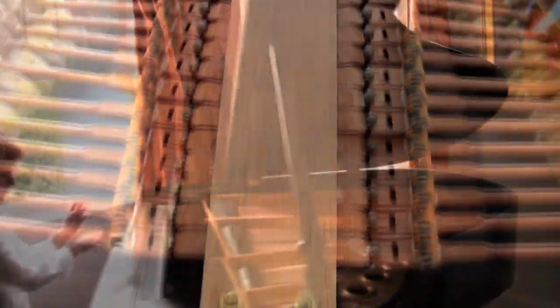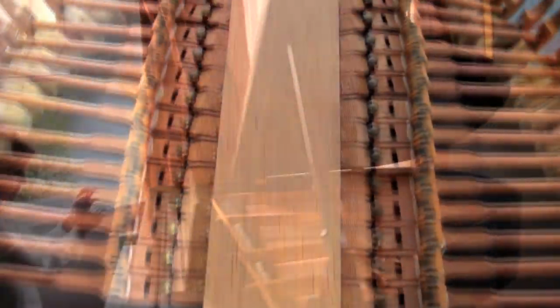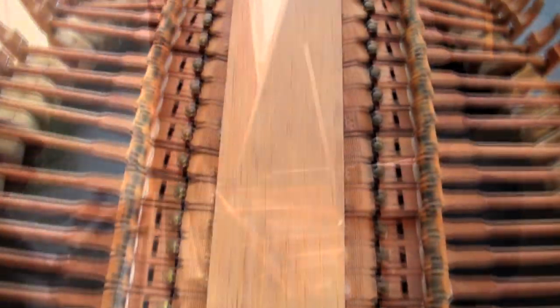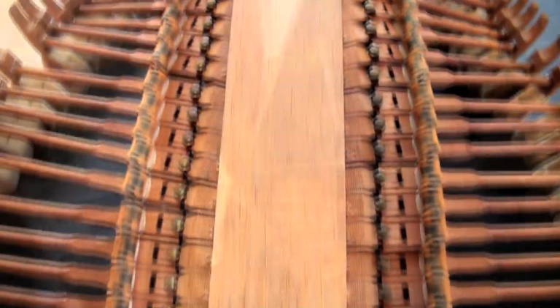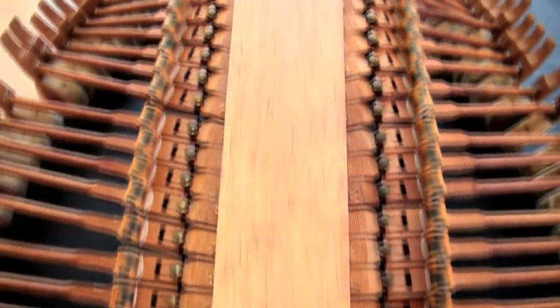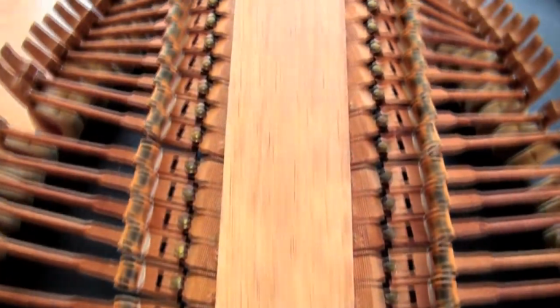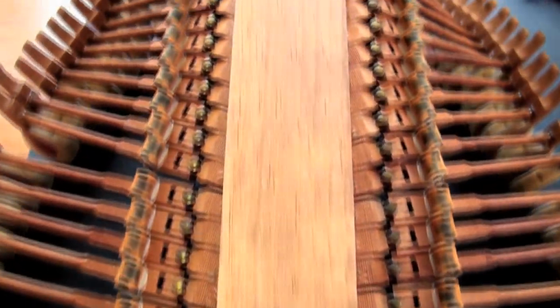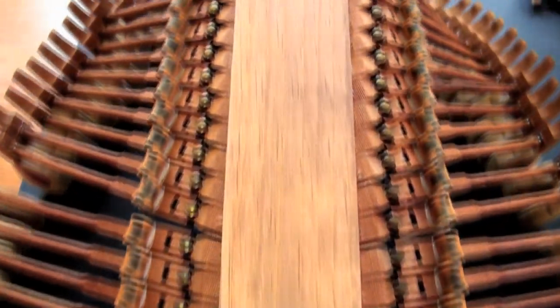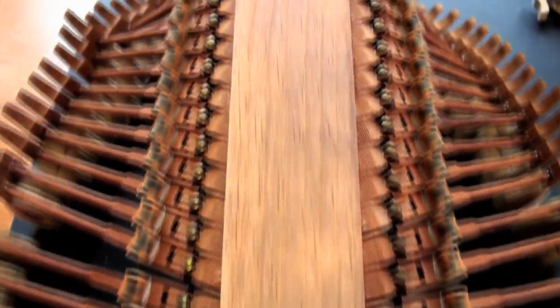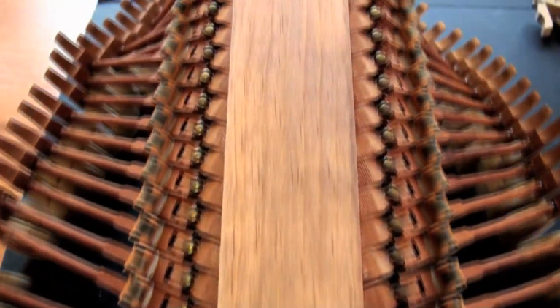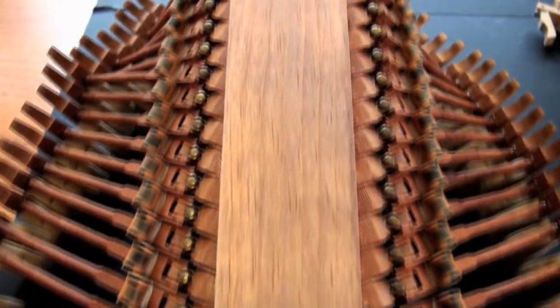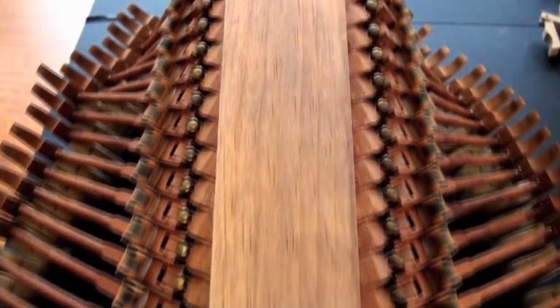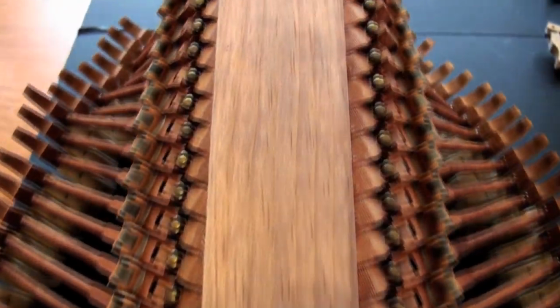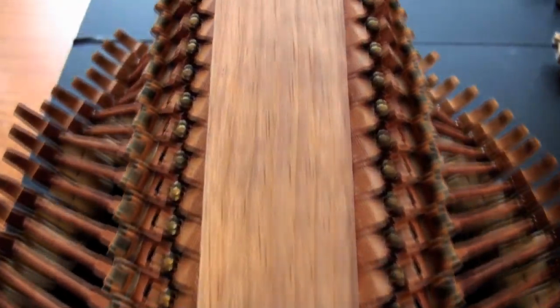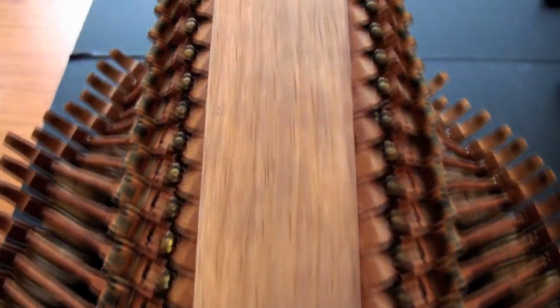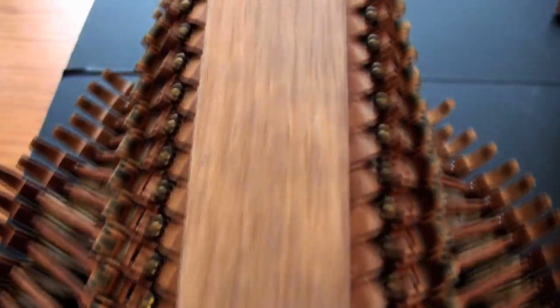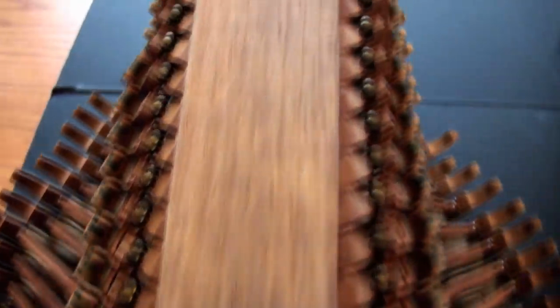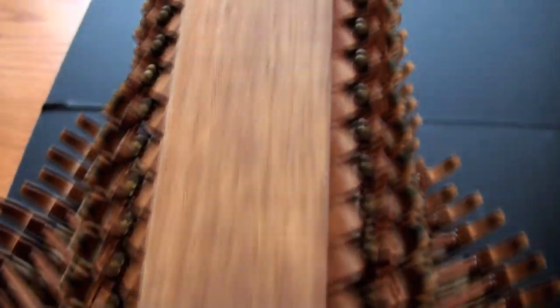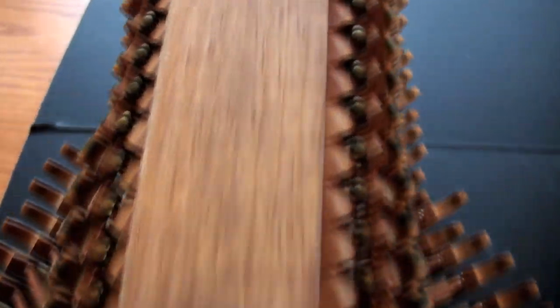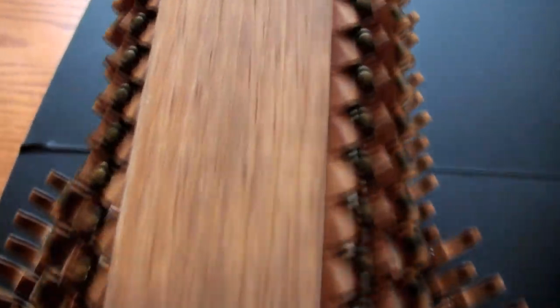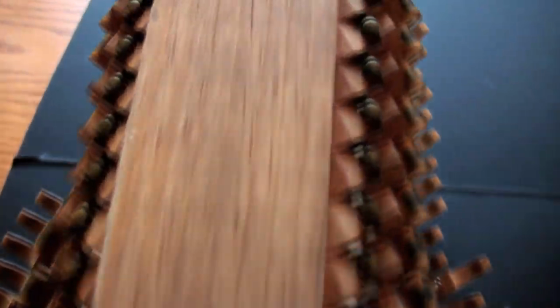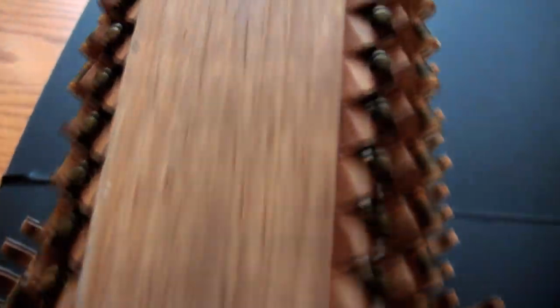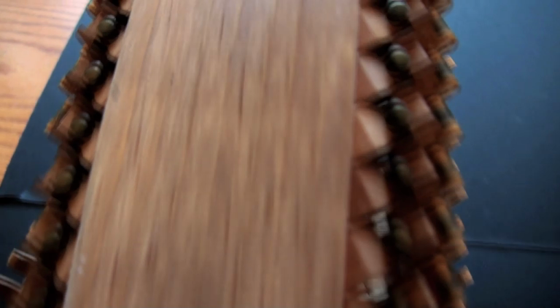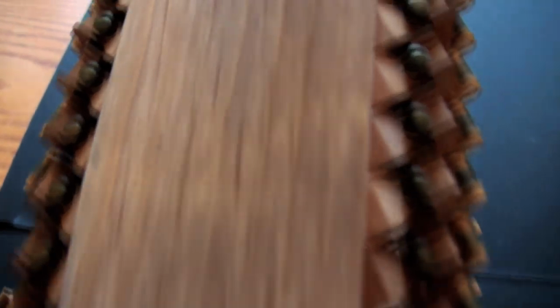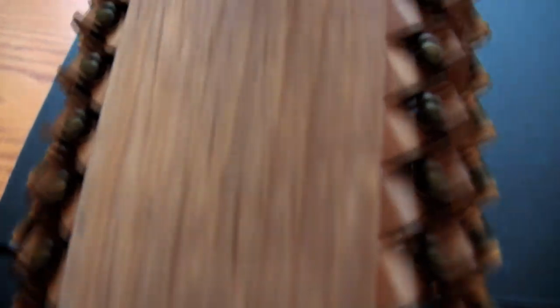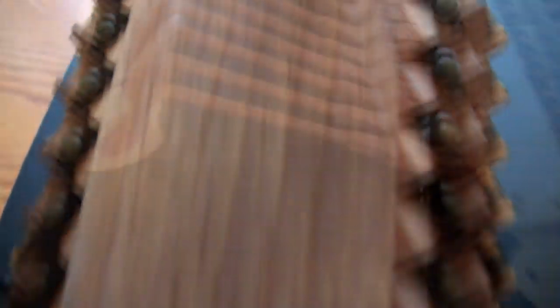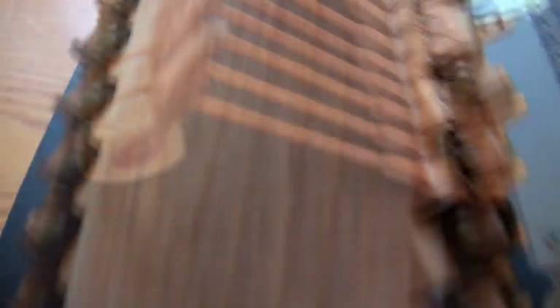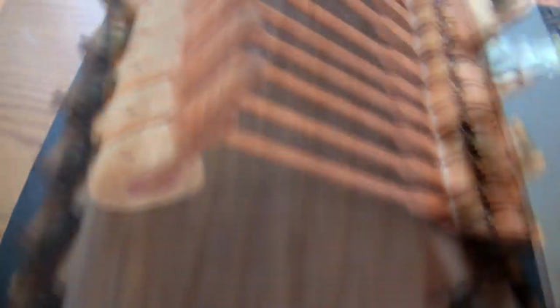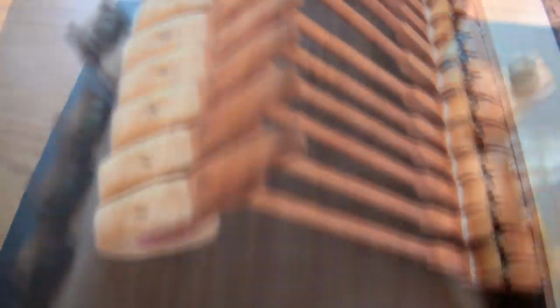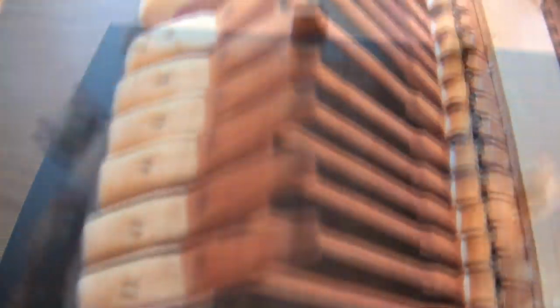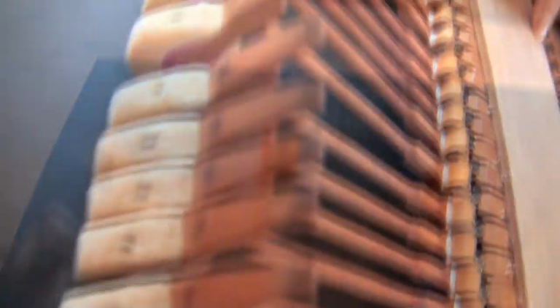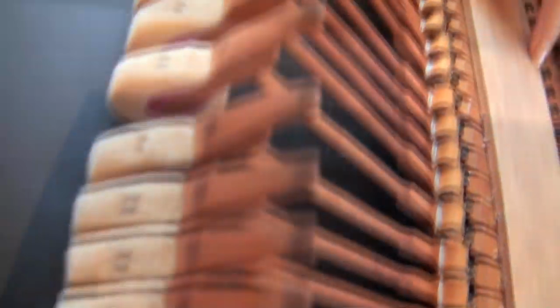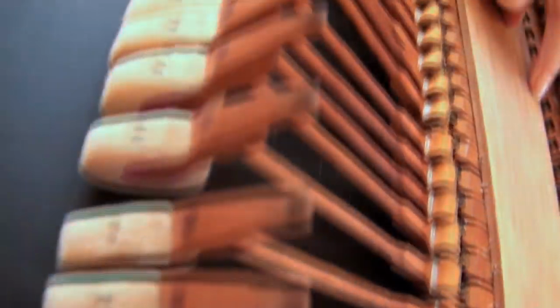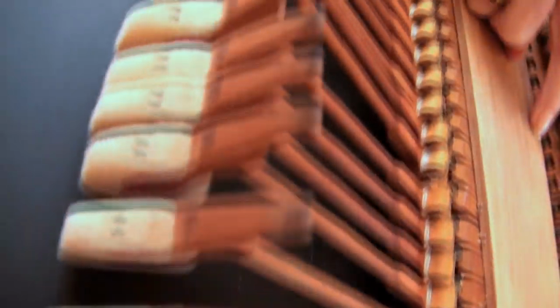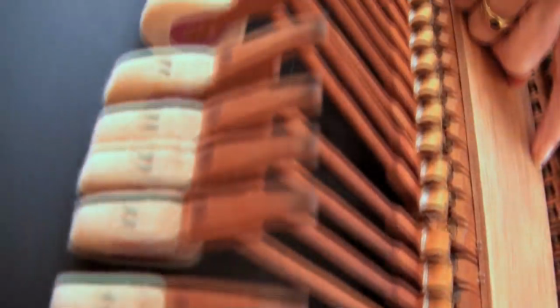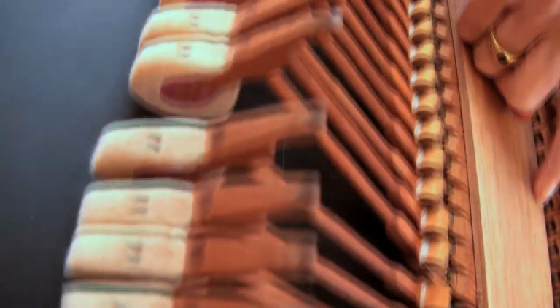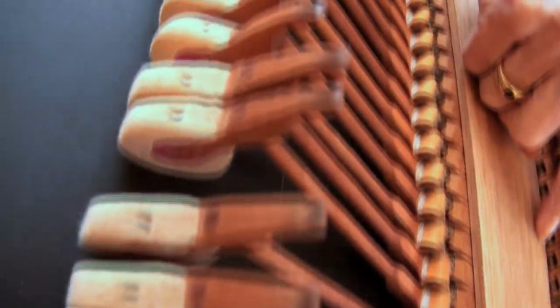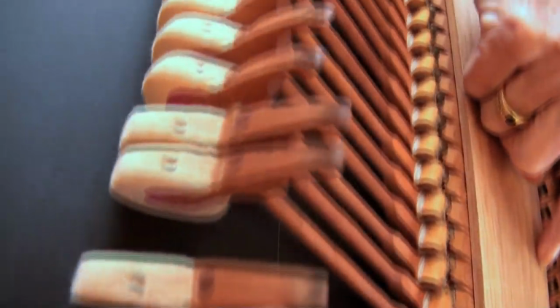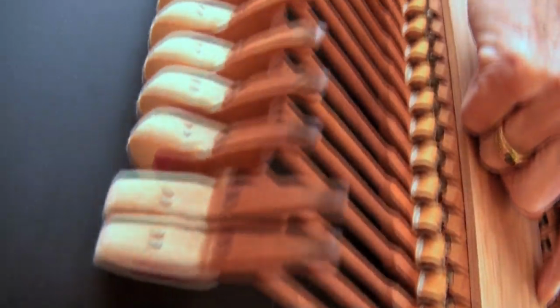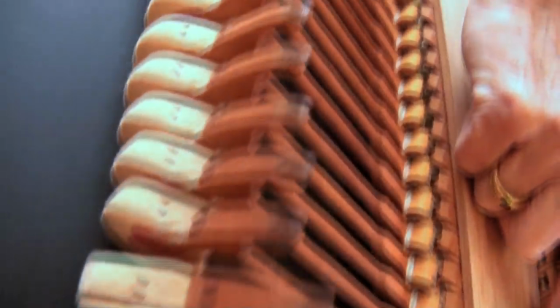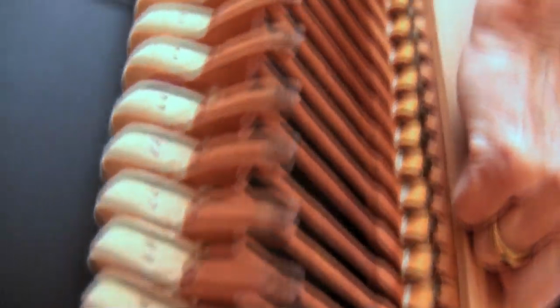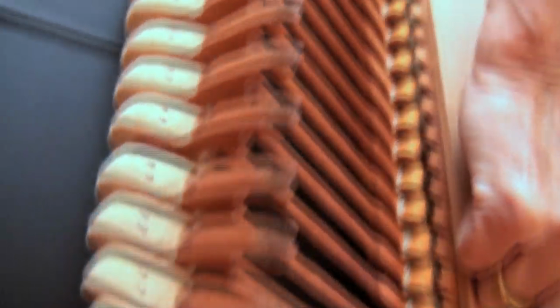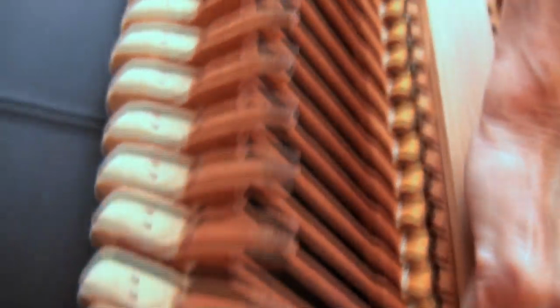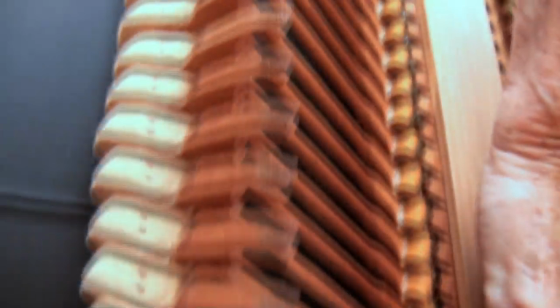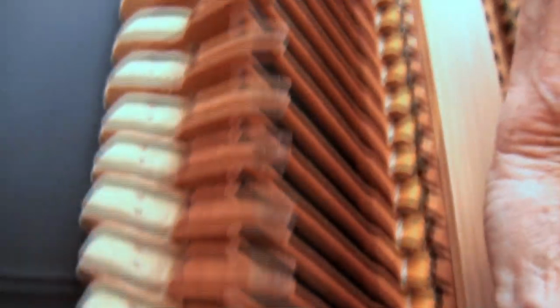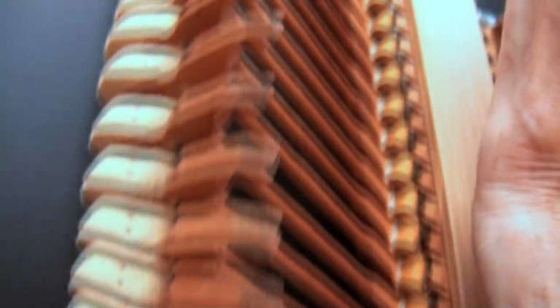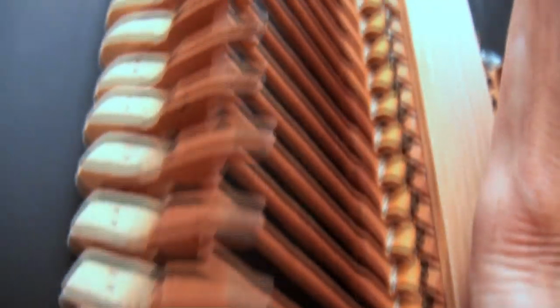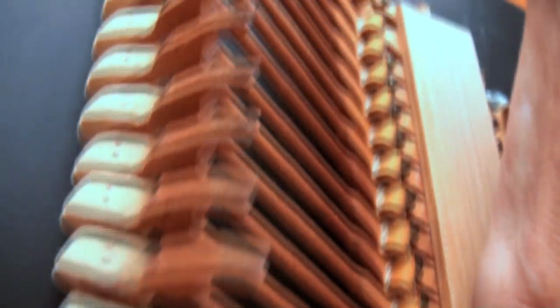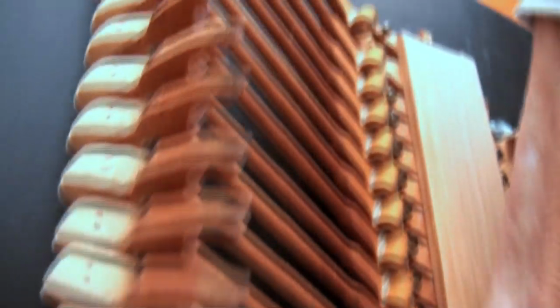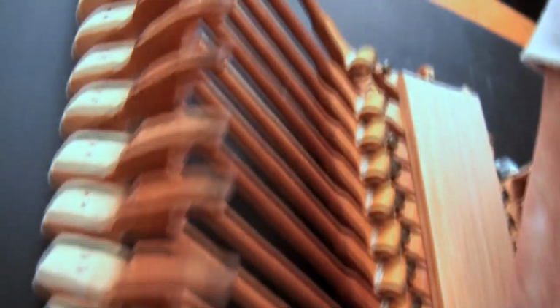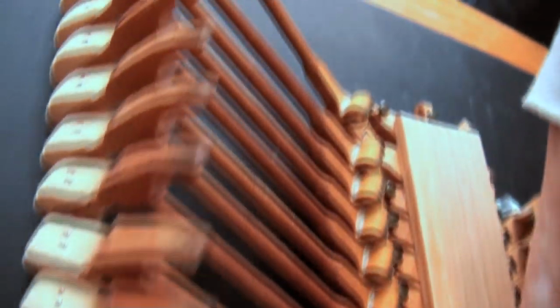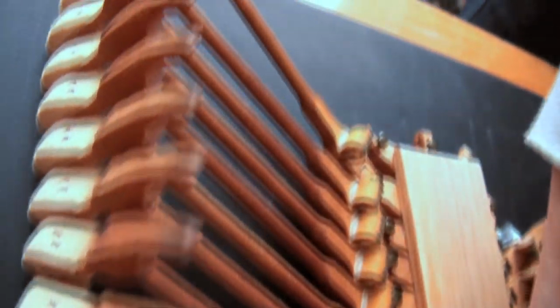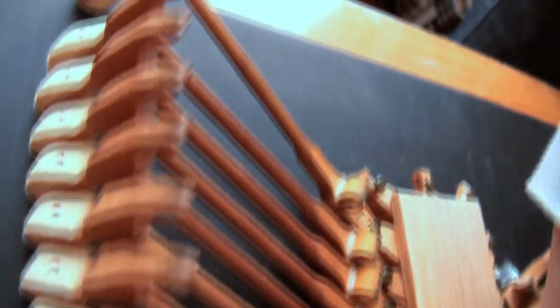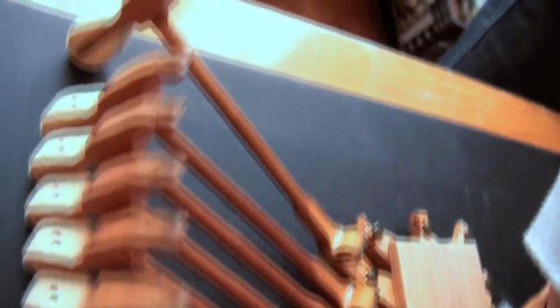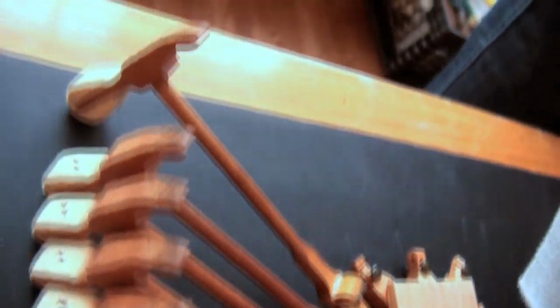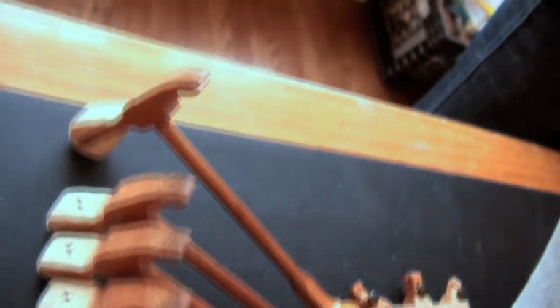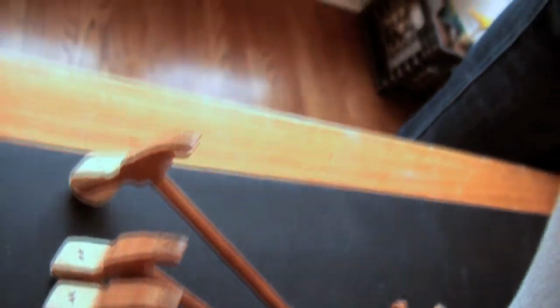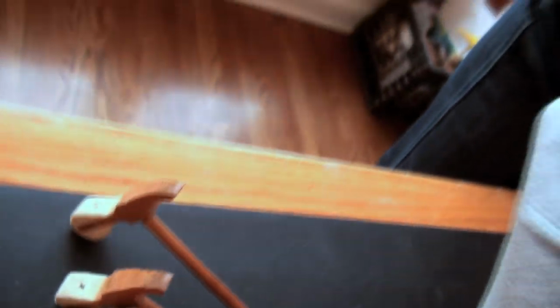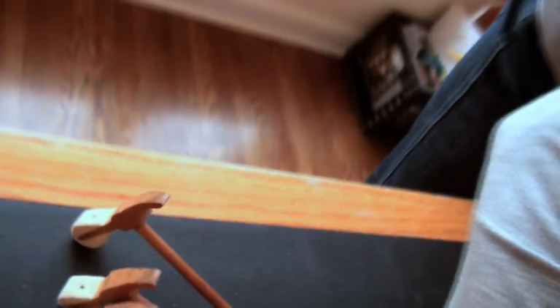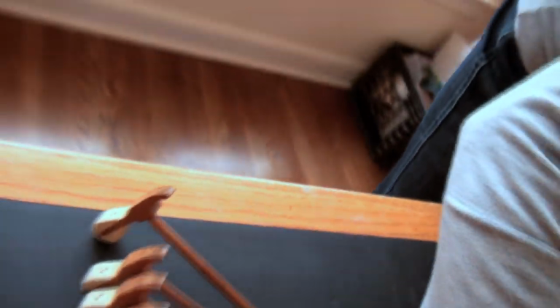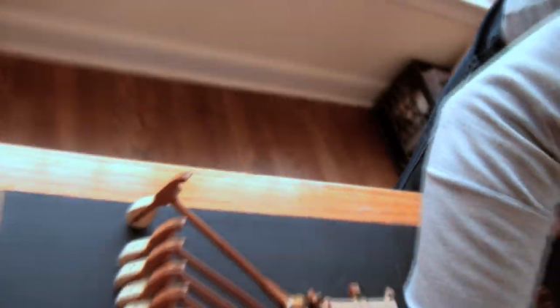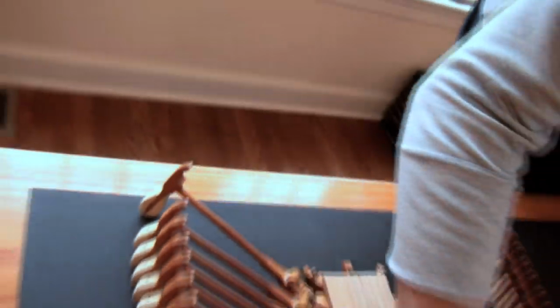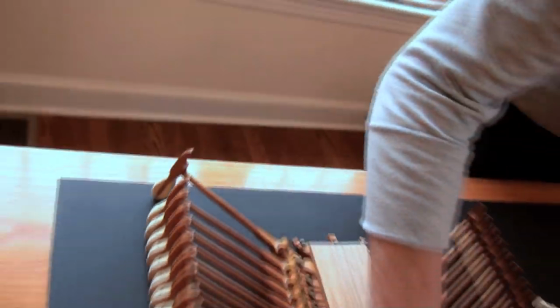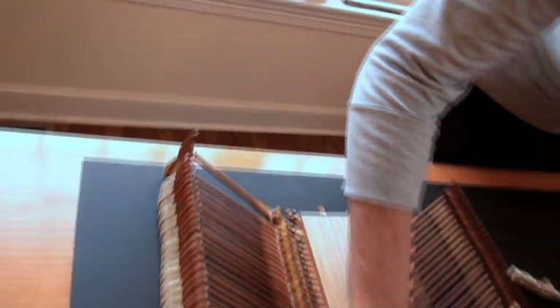Just amazing how every piano is a little different. Look how individual they are. They're just like a fingerprint. They're so distinct.